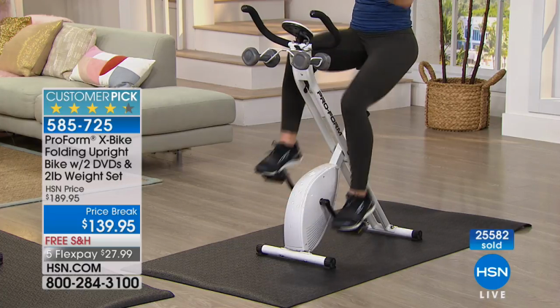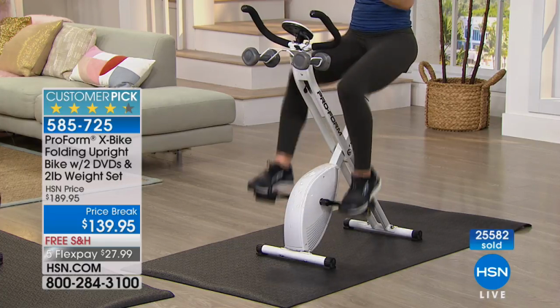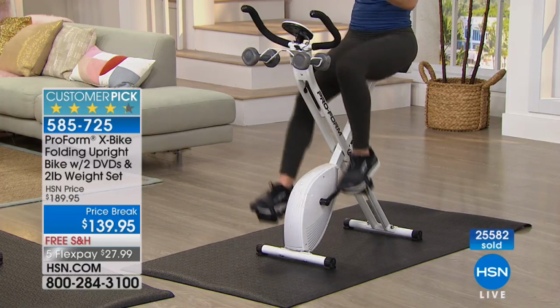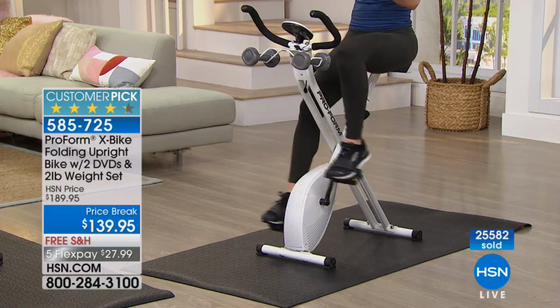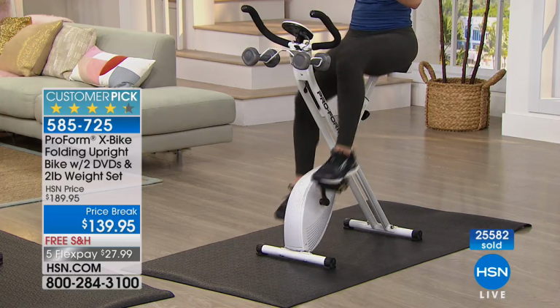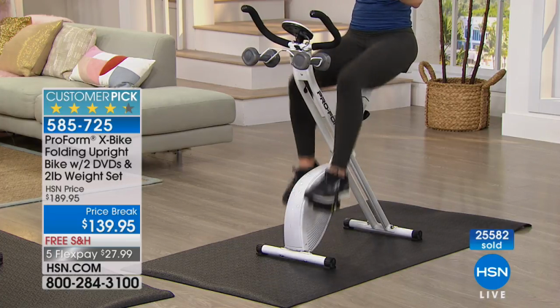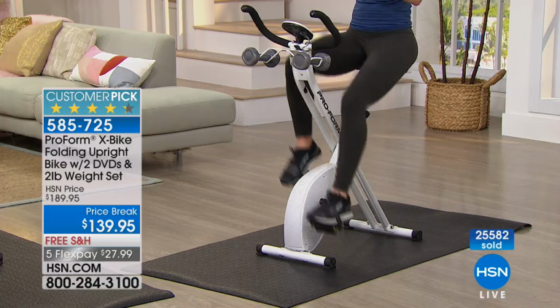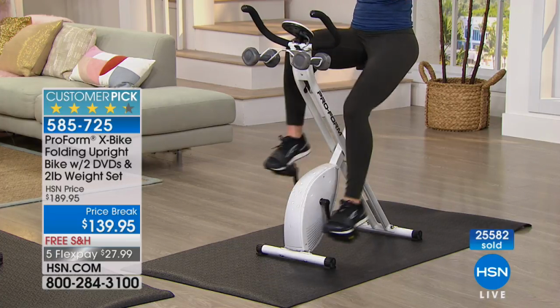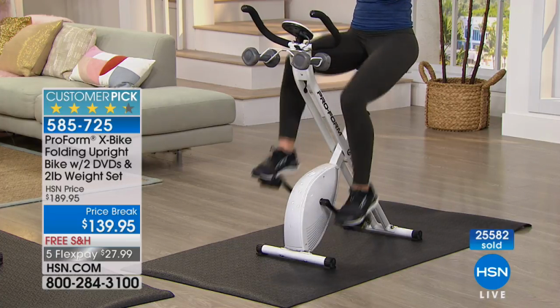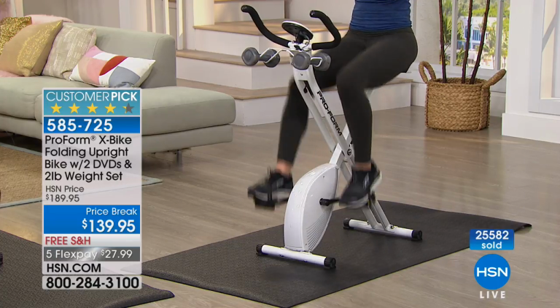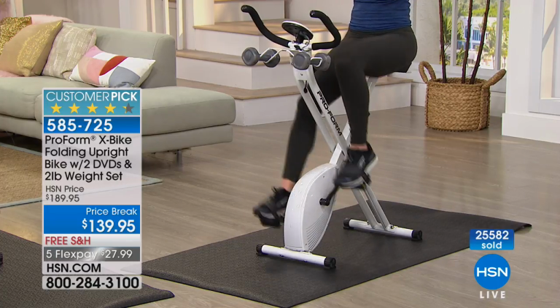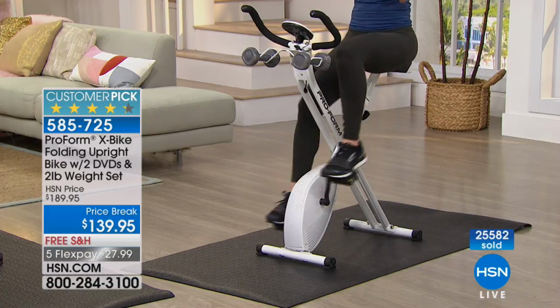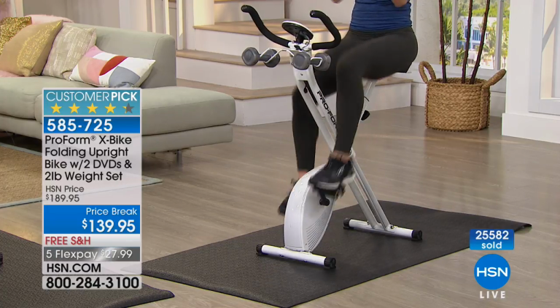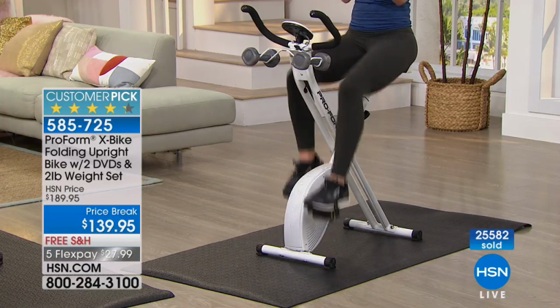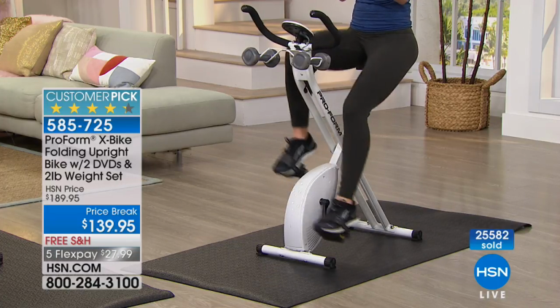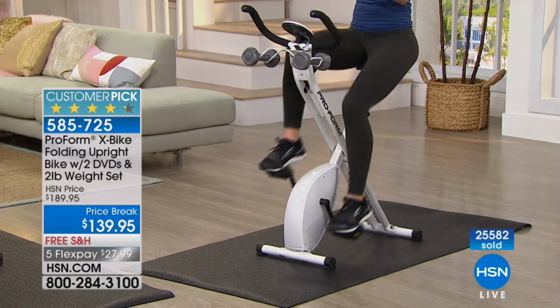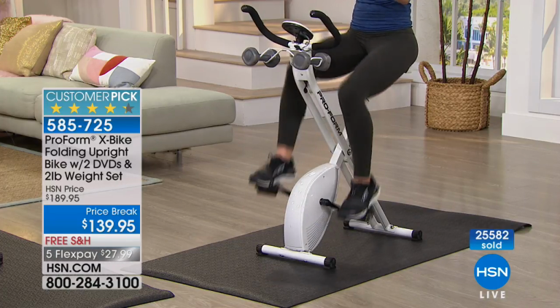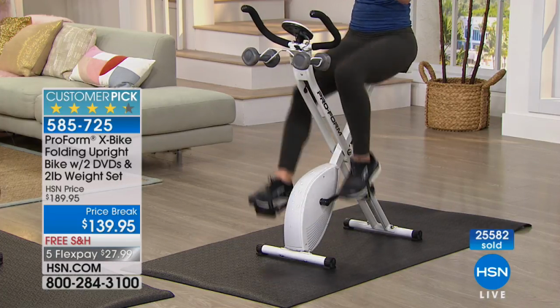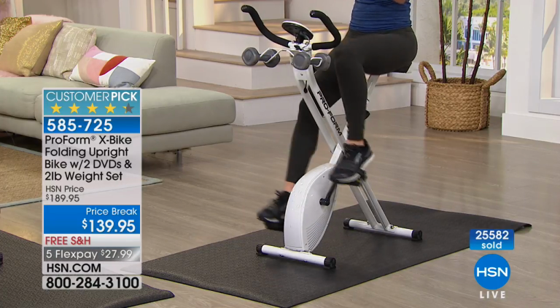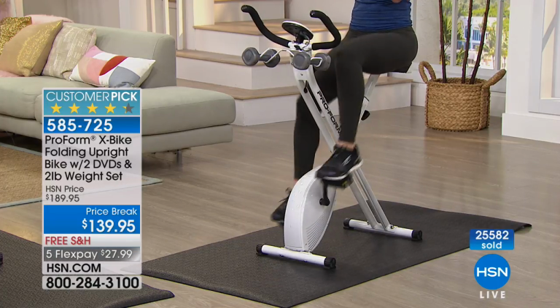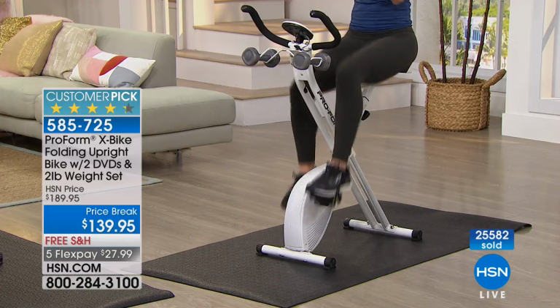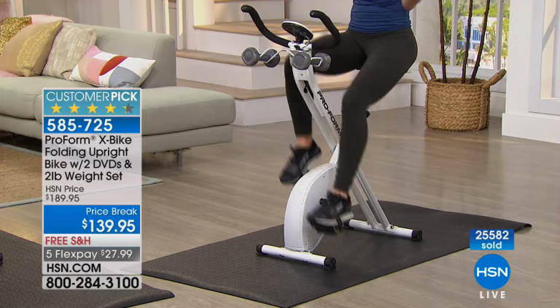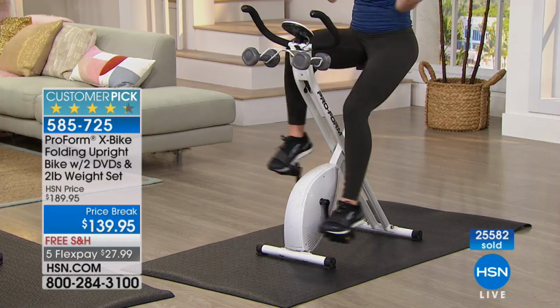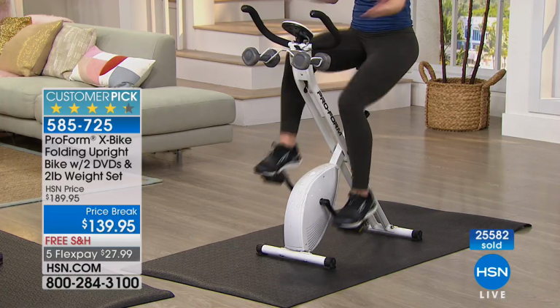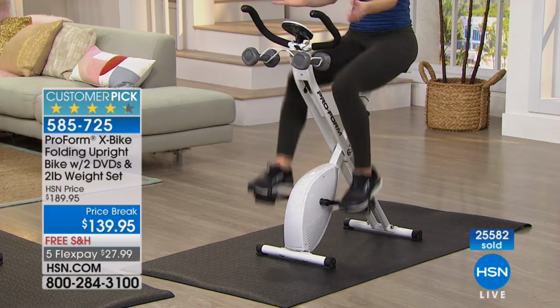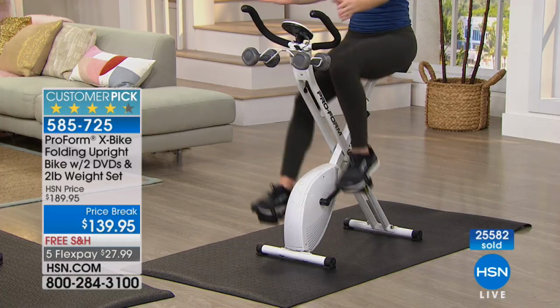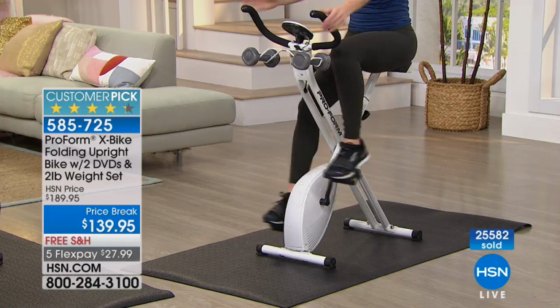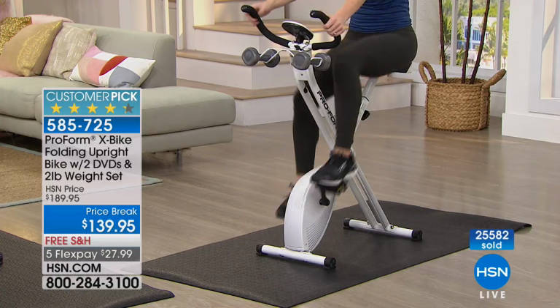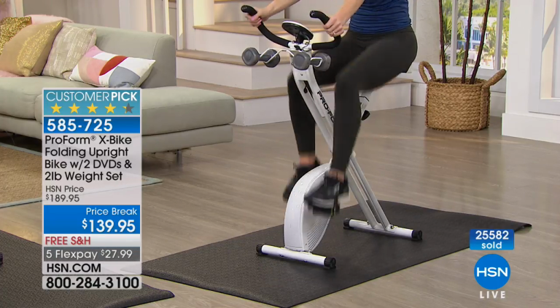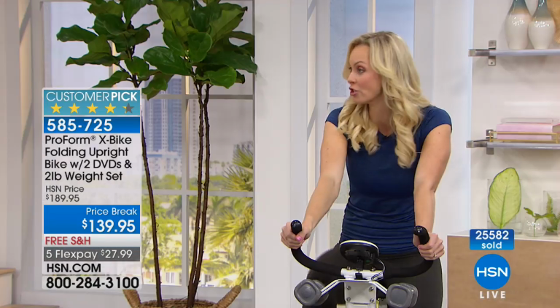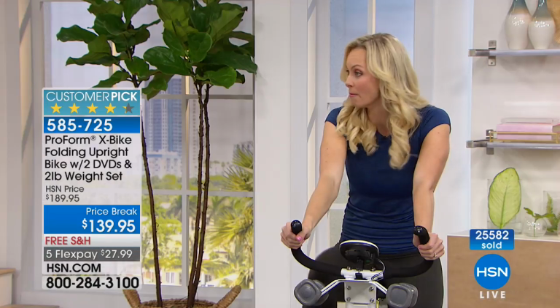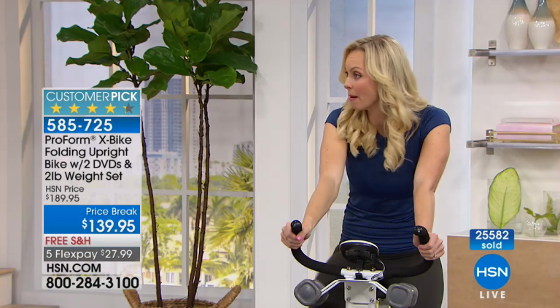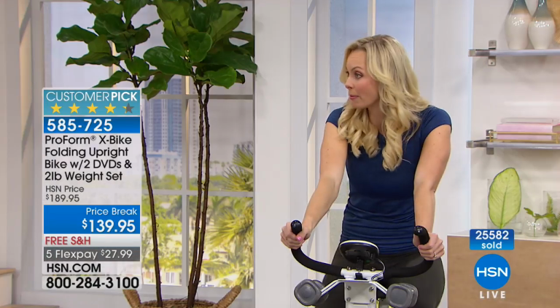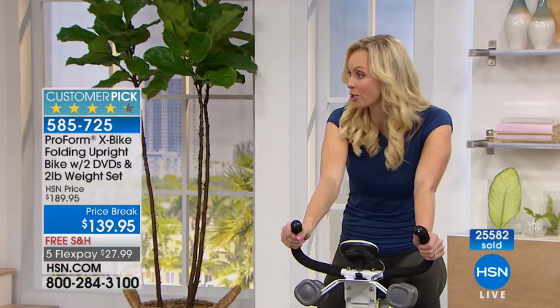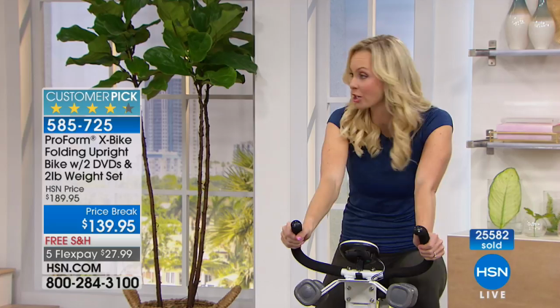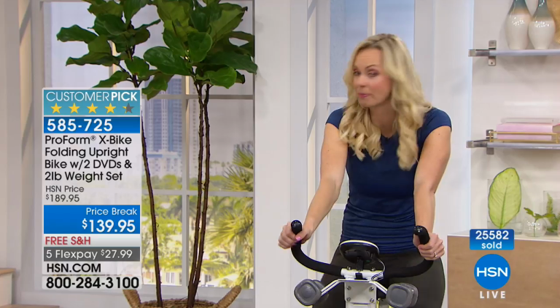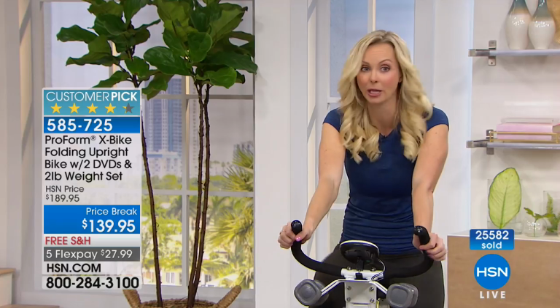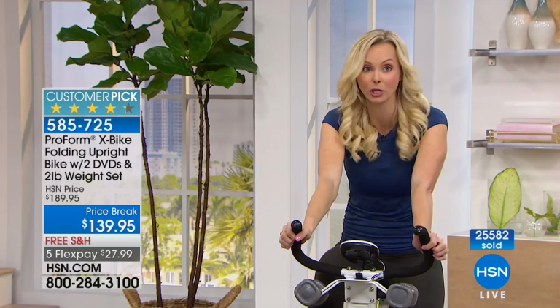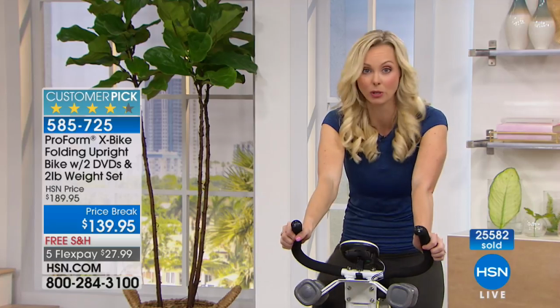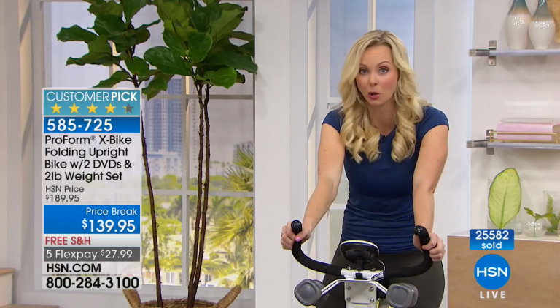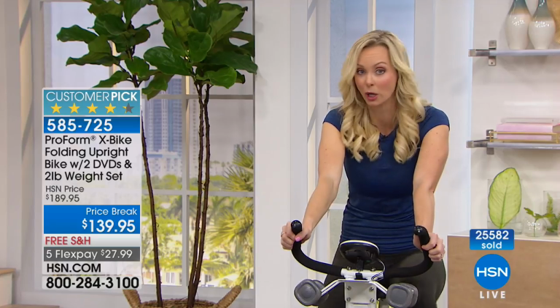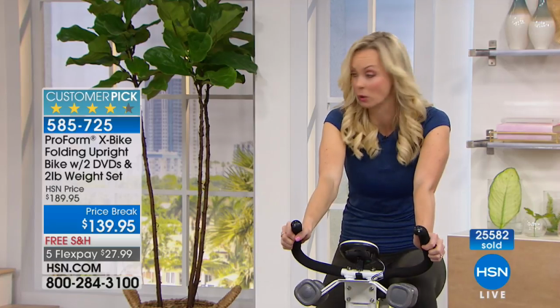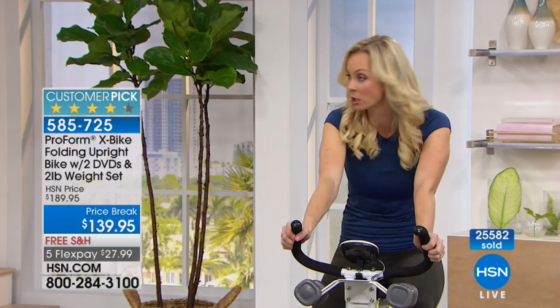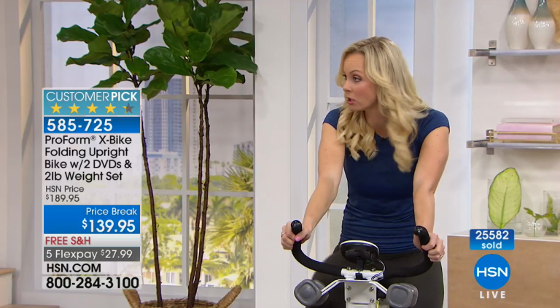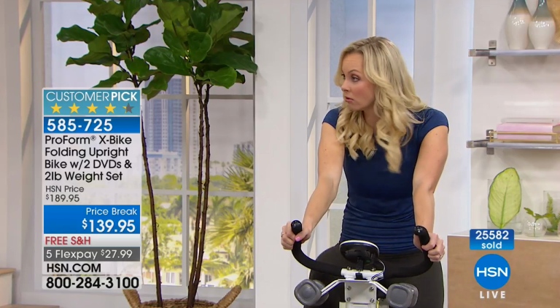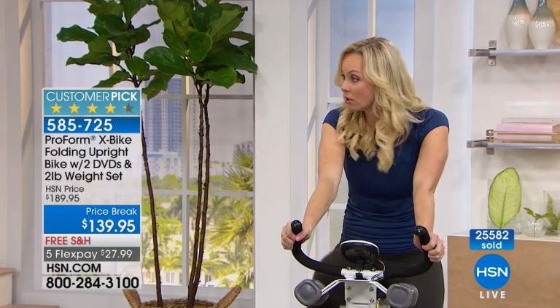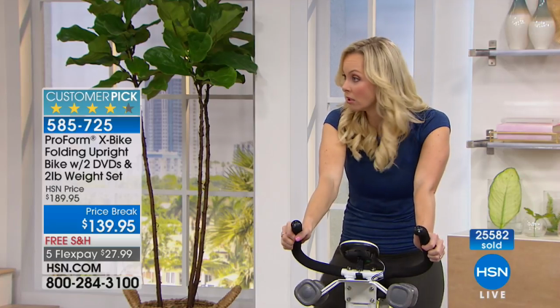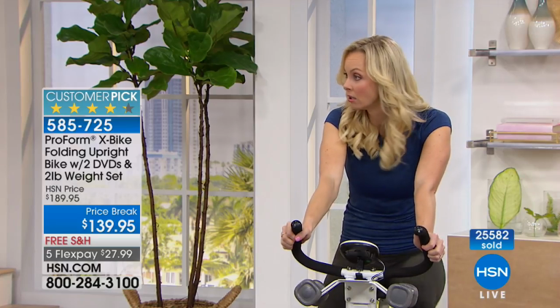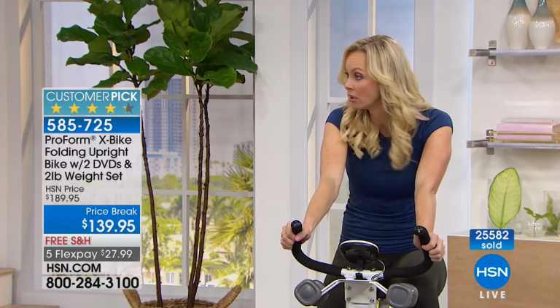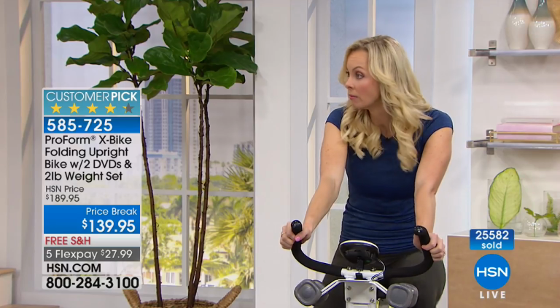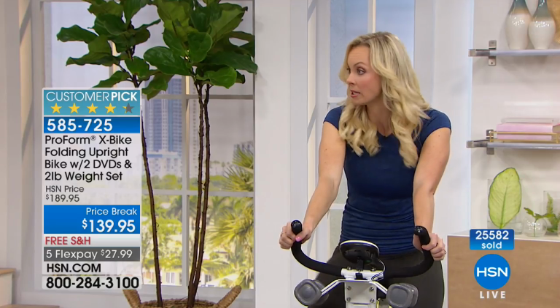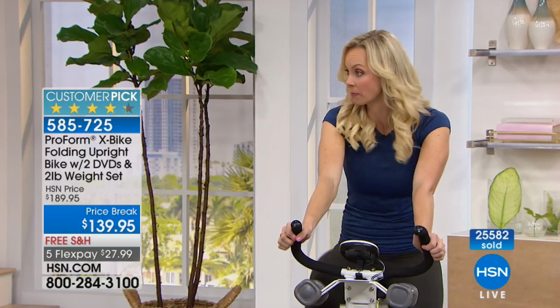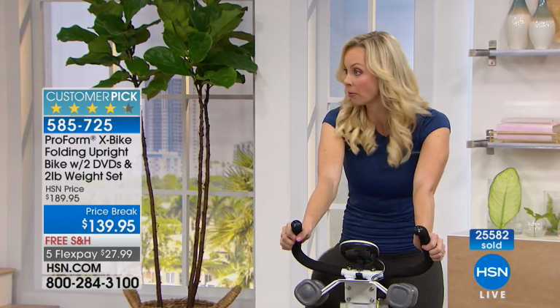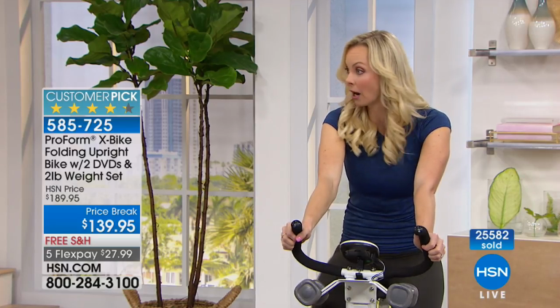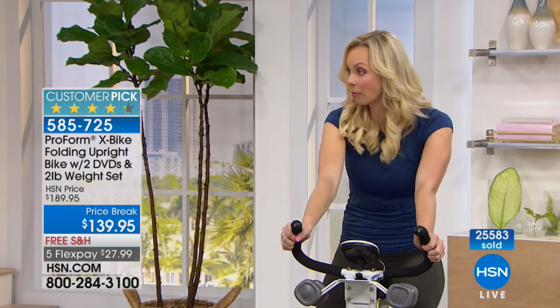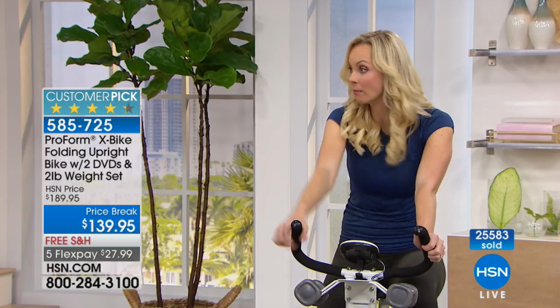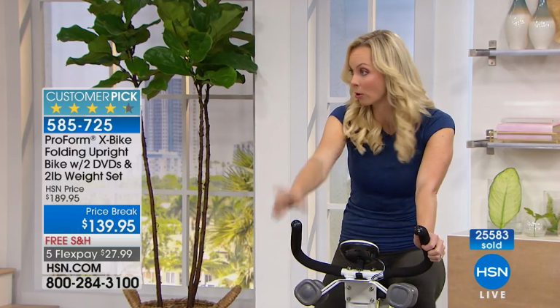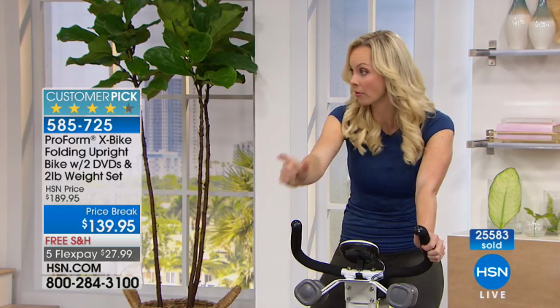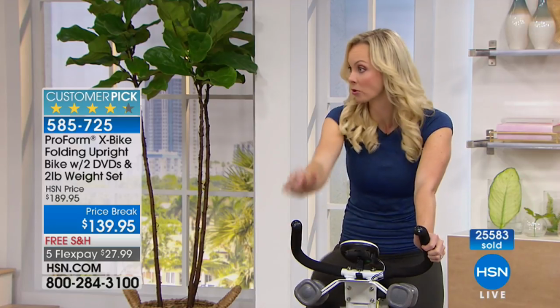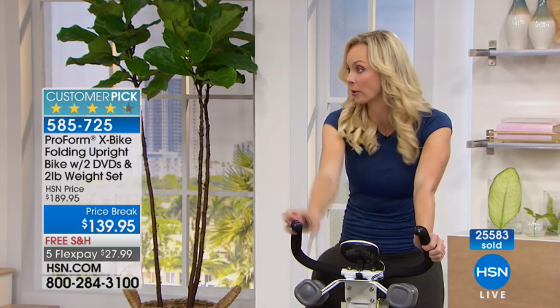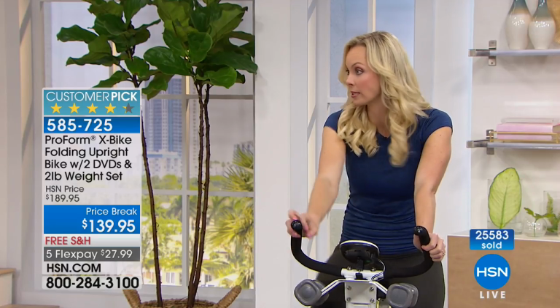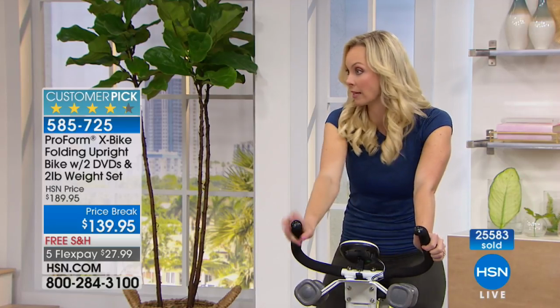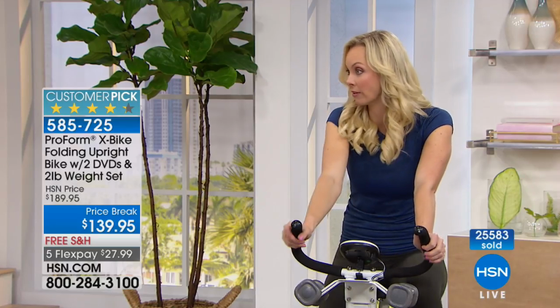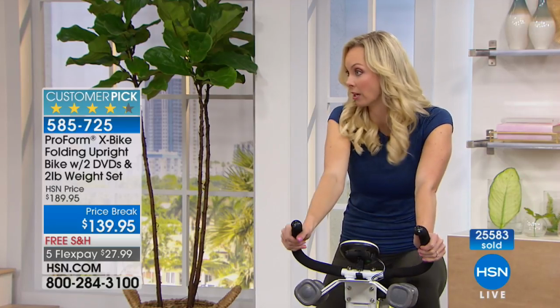And with the different FlexPays, I don't know how much you pay for your gym membership that you don't go to, but it's probably more than $27.